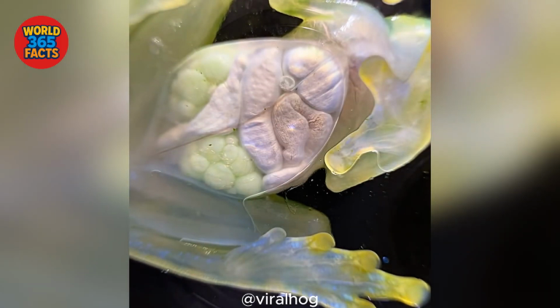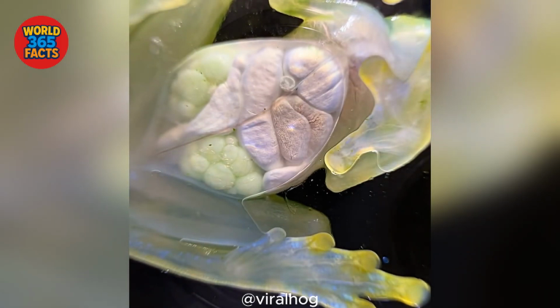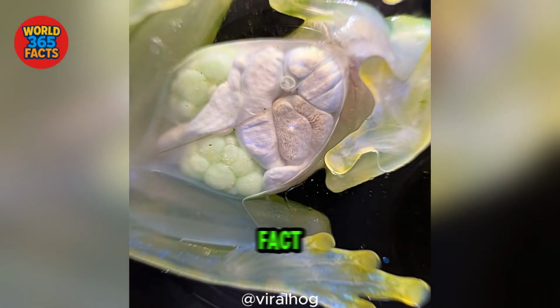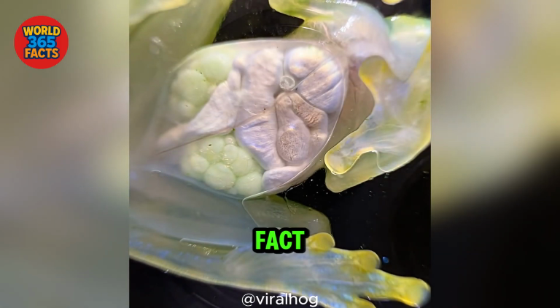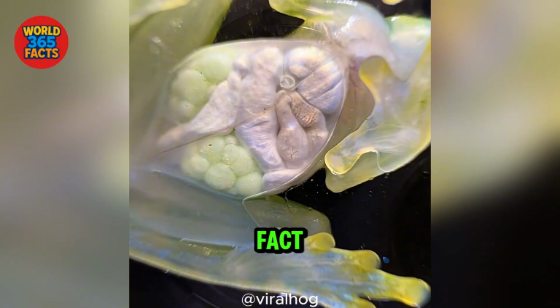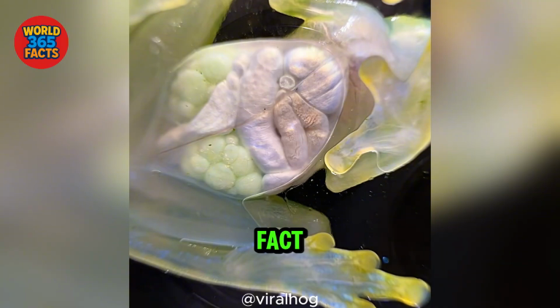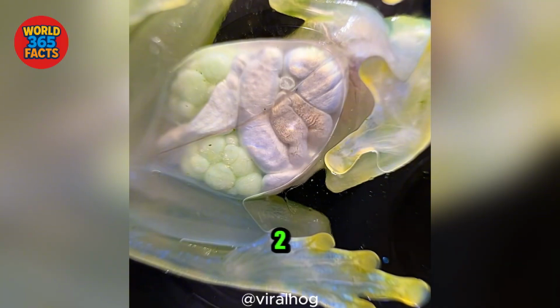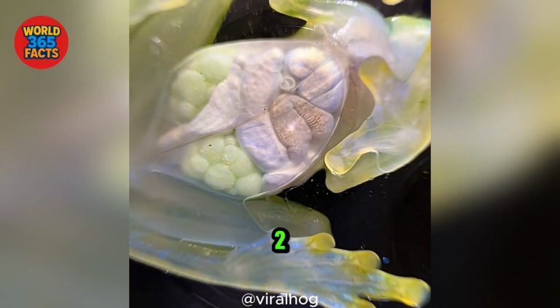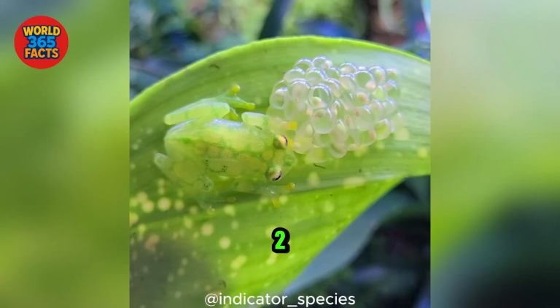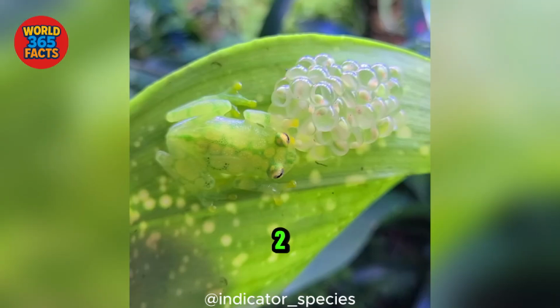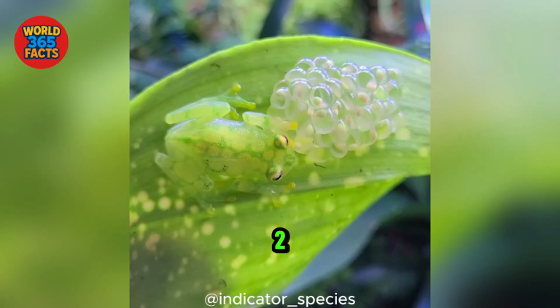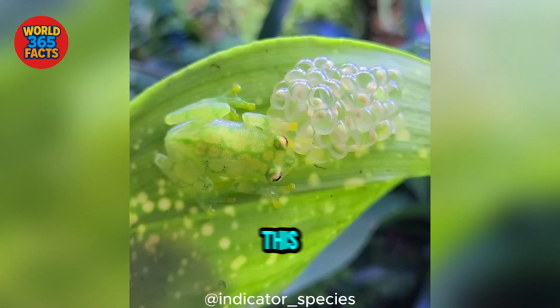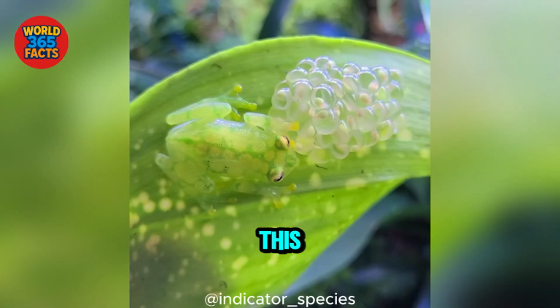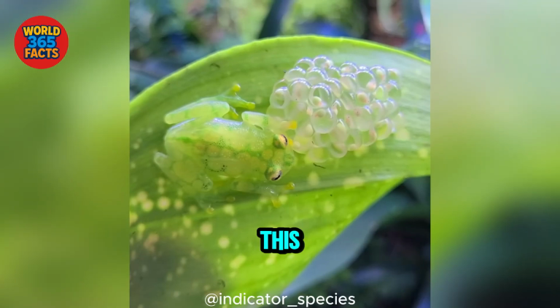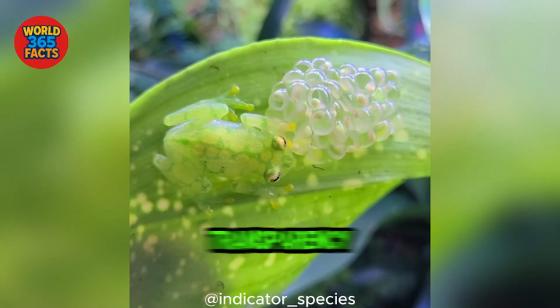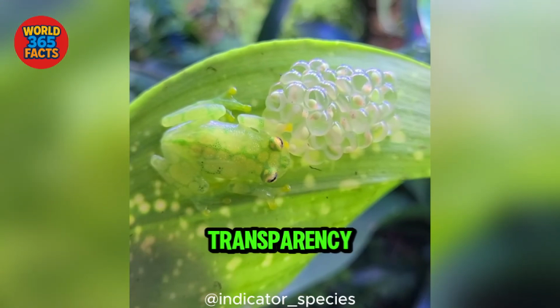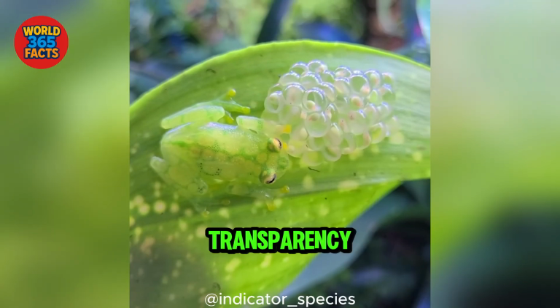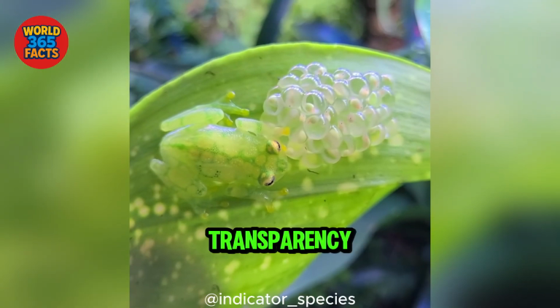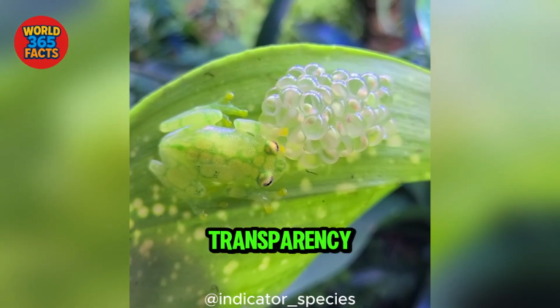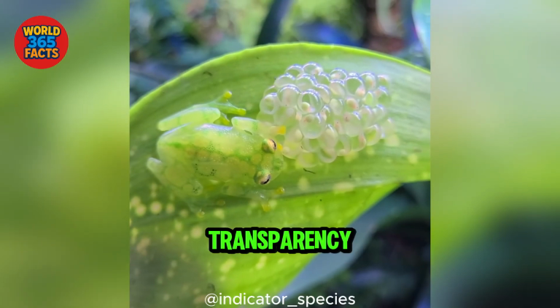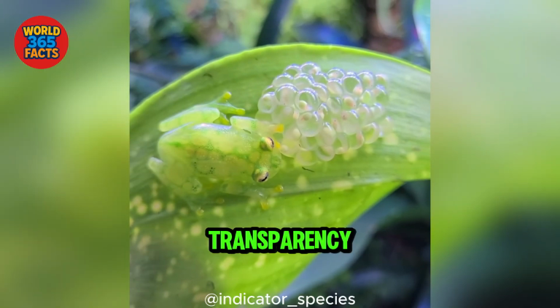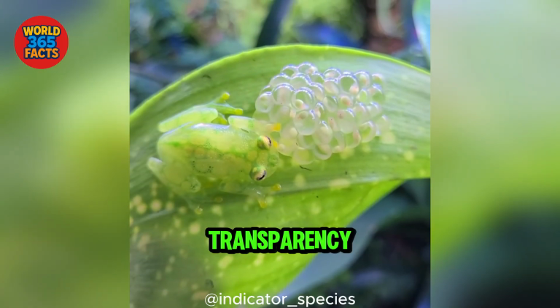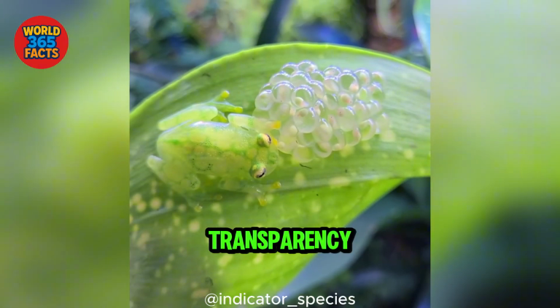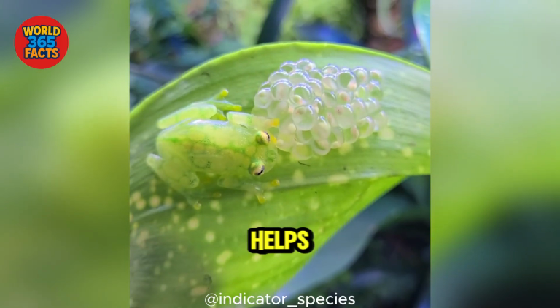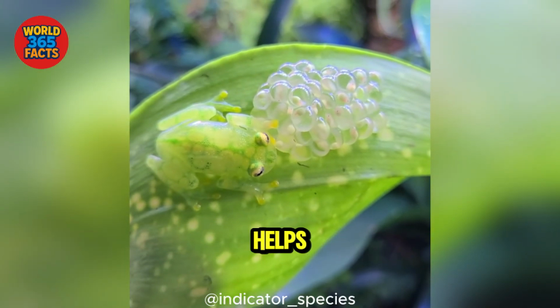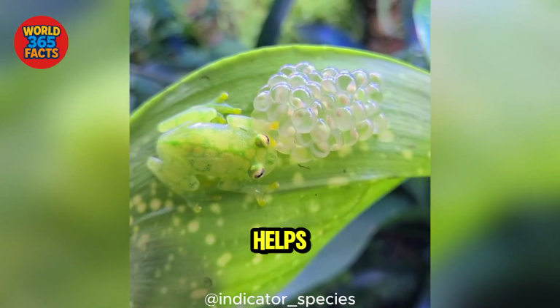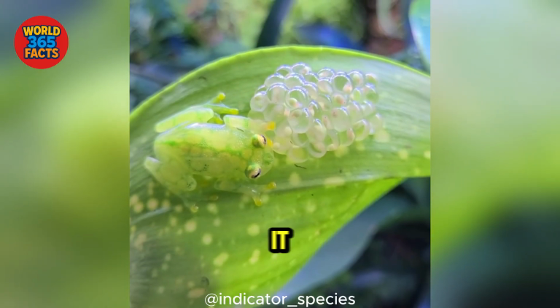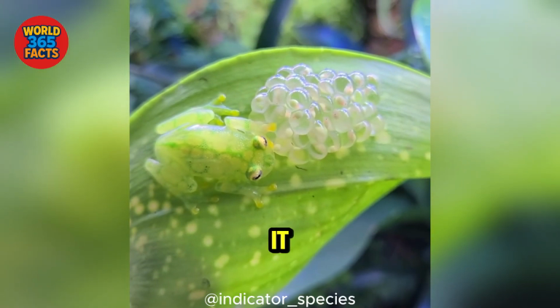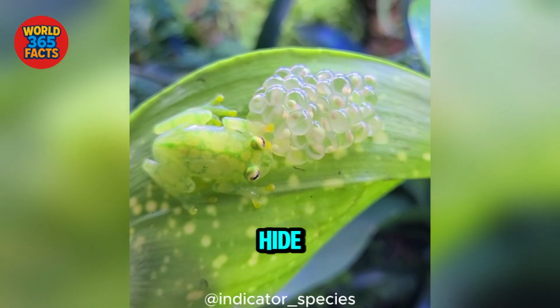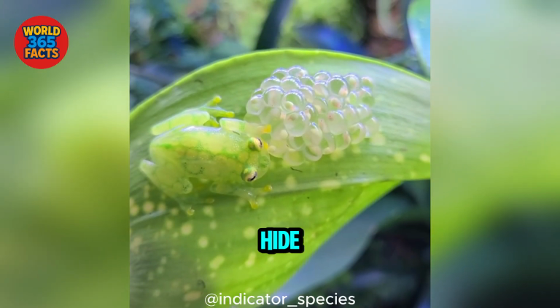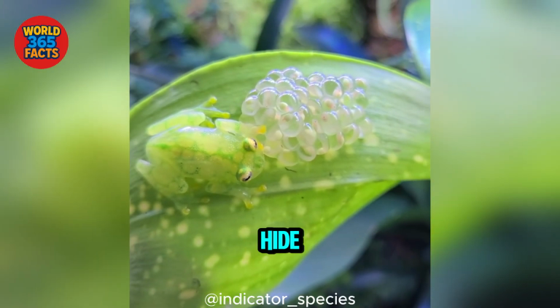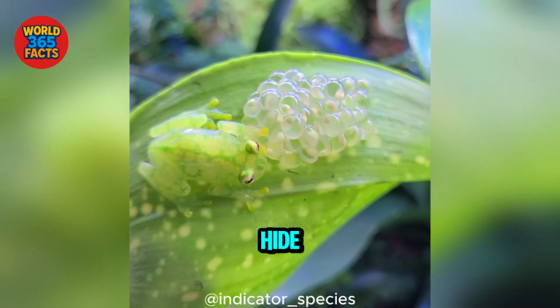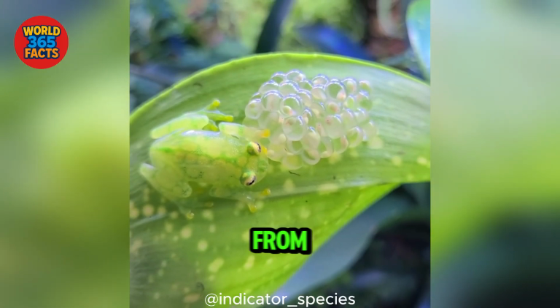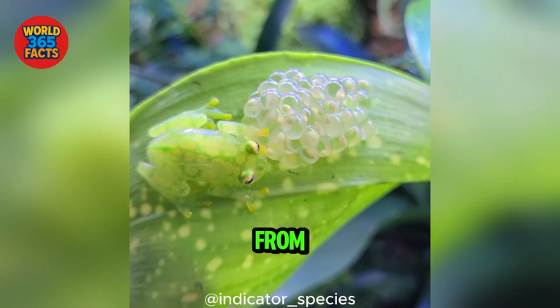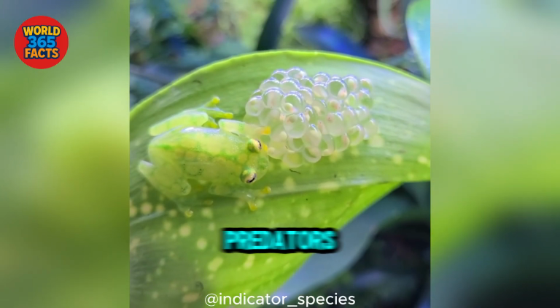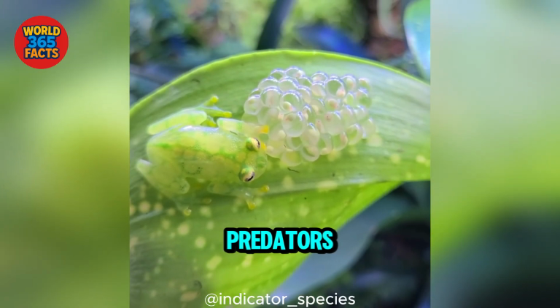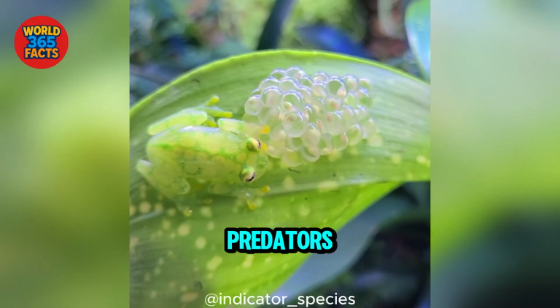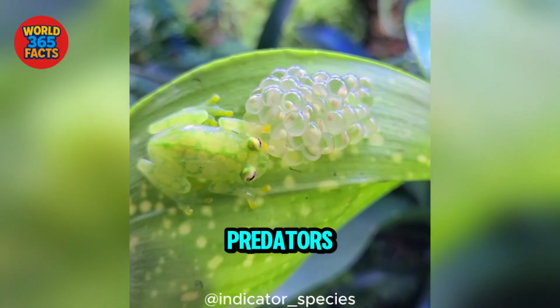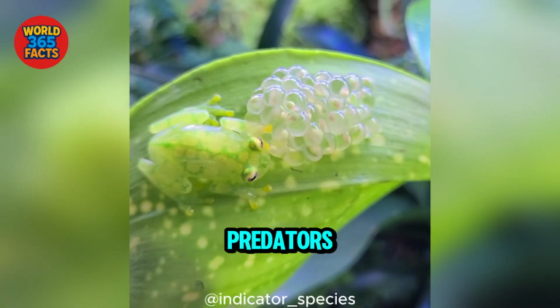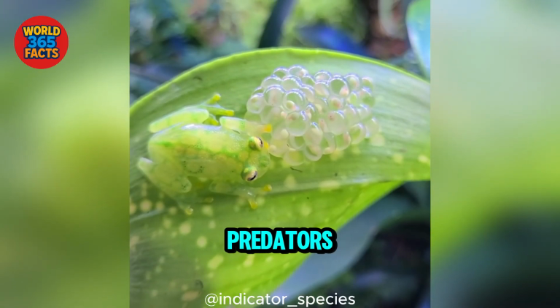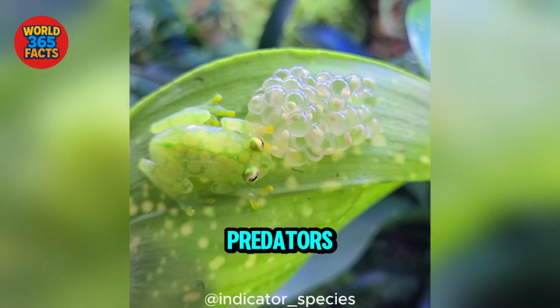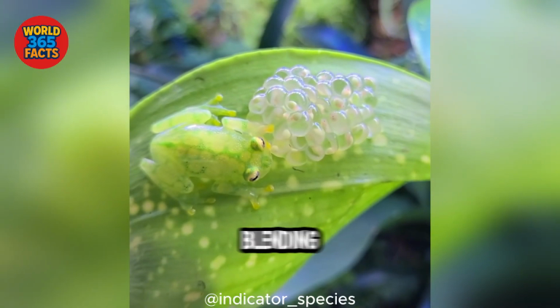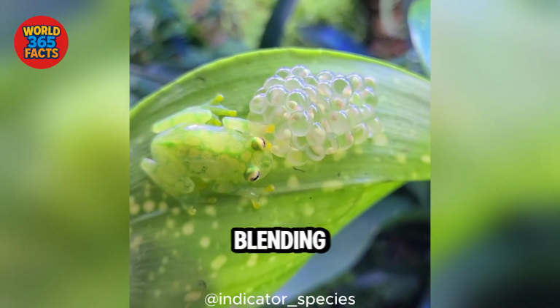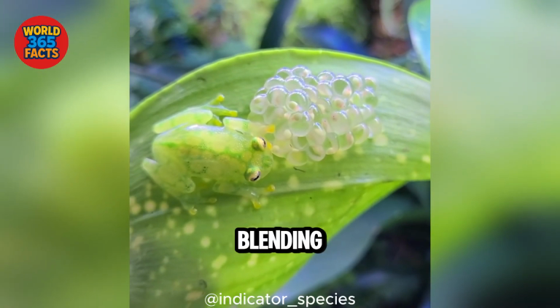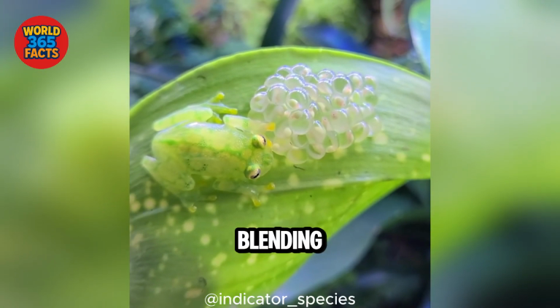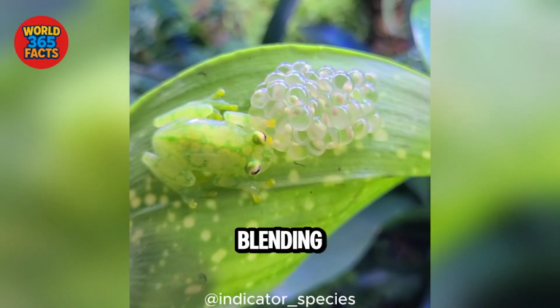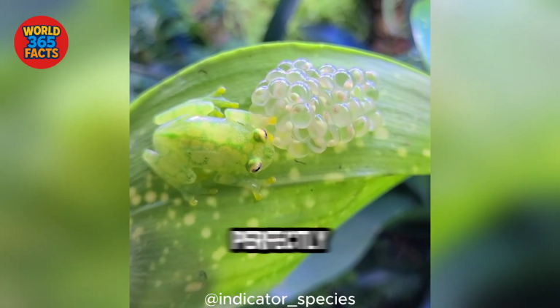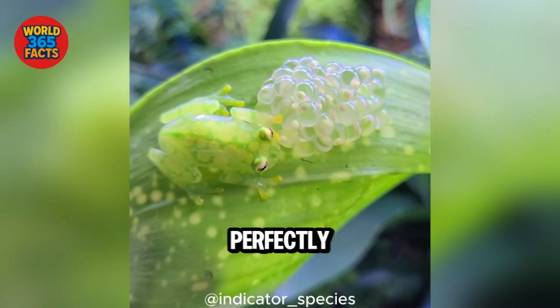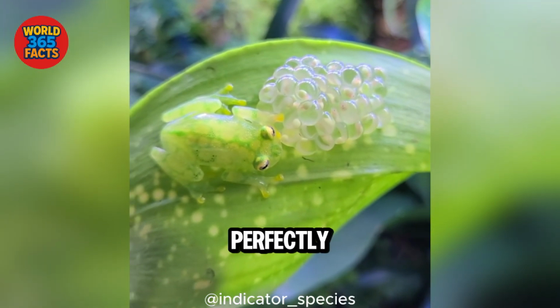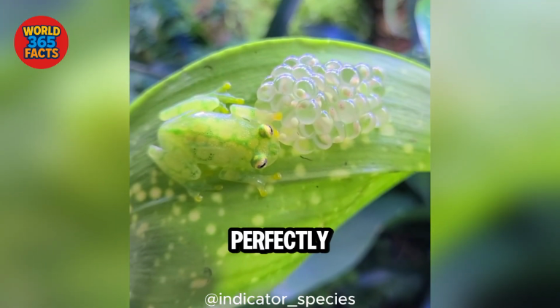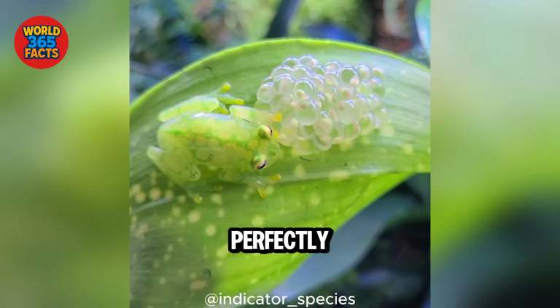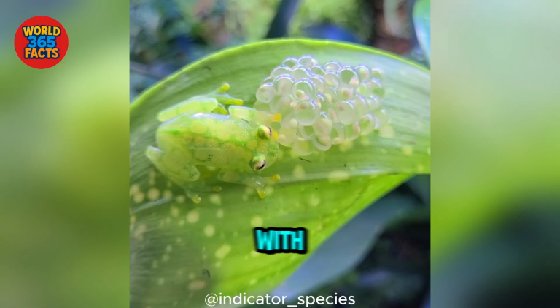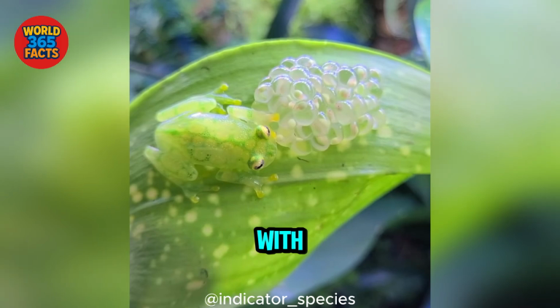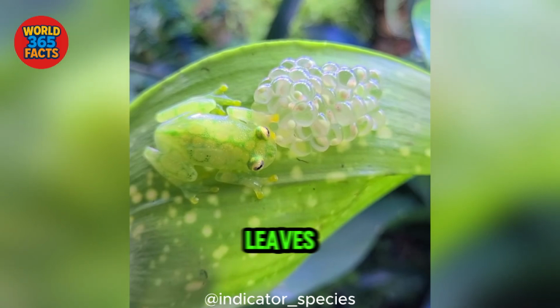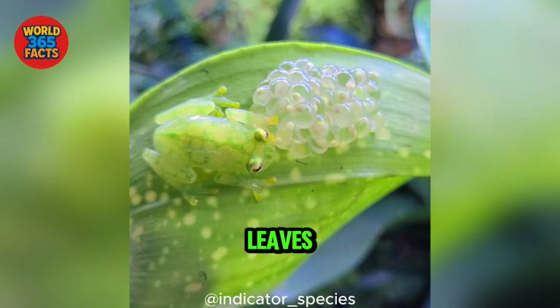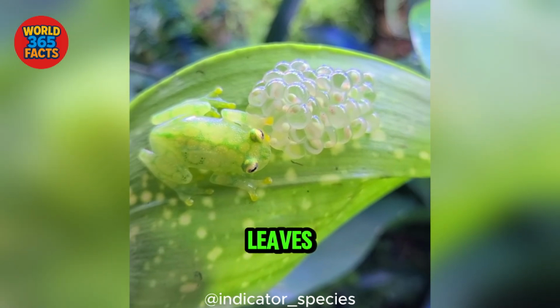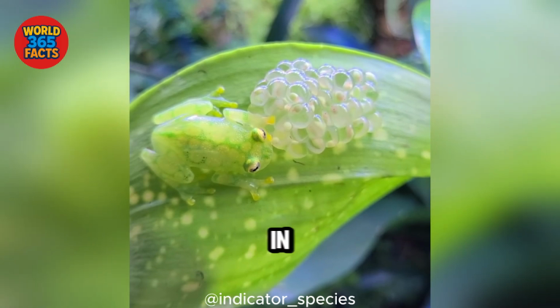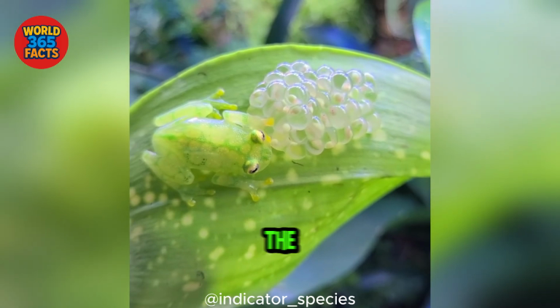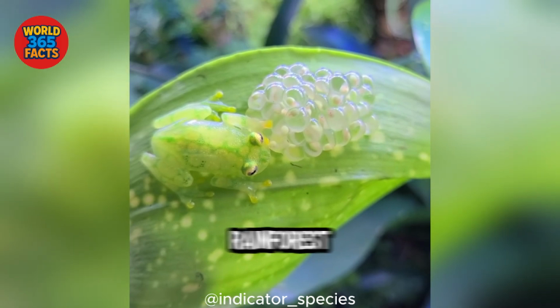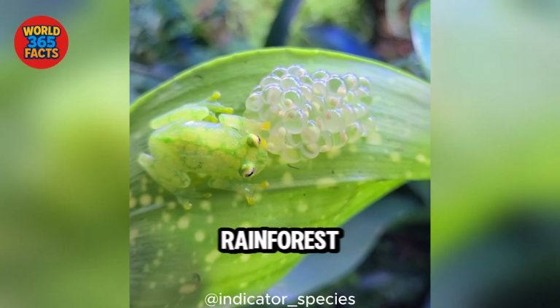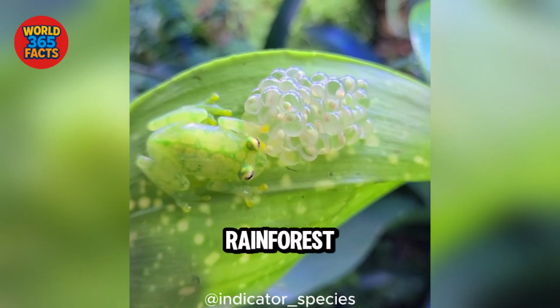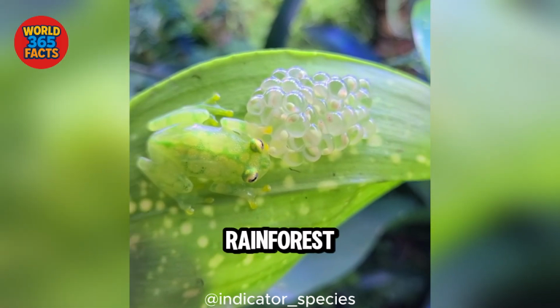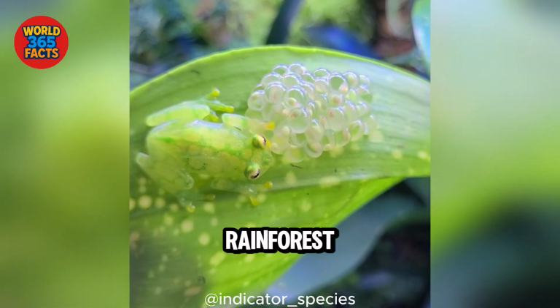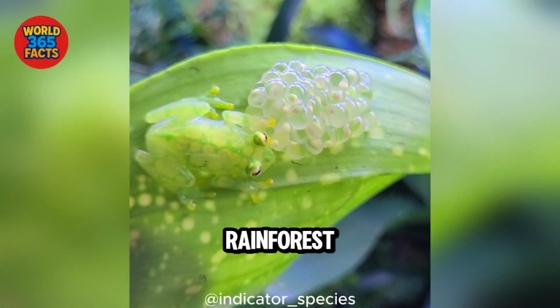Fact 2: This transparency helps it hide from predators, blending perfectly with leaves in the rainforest.